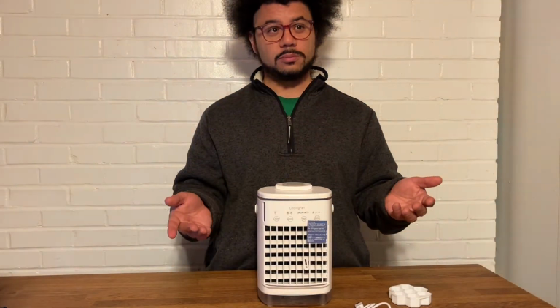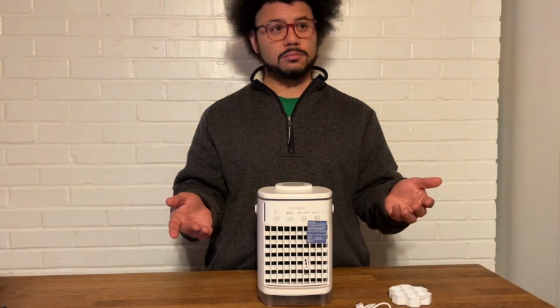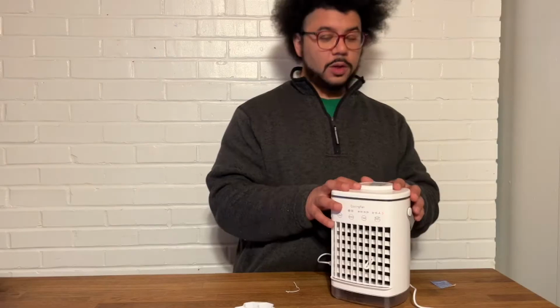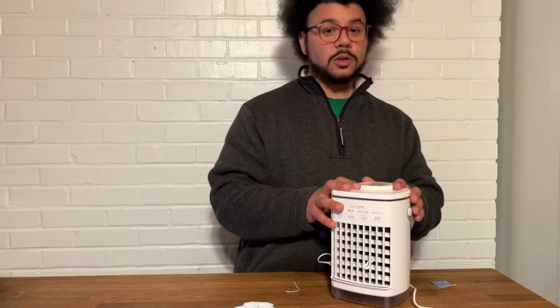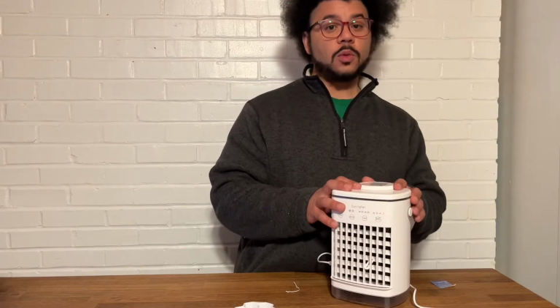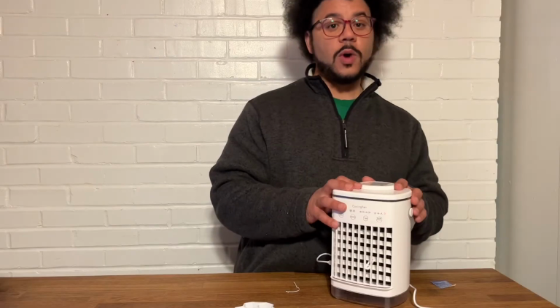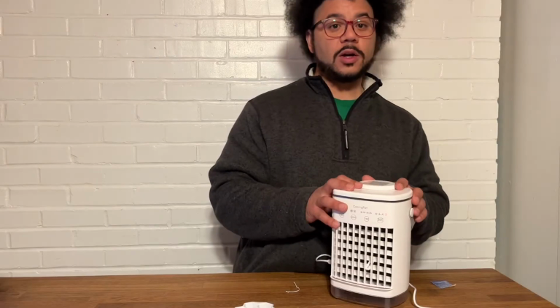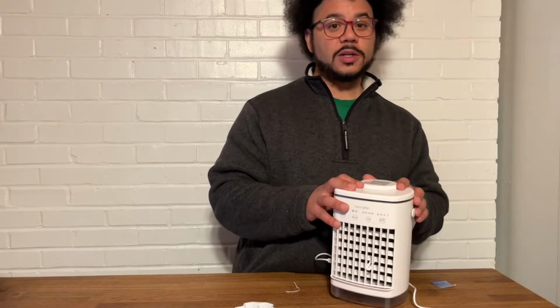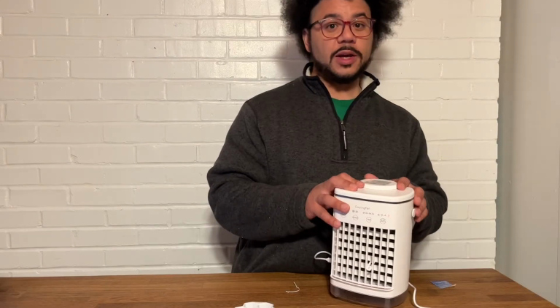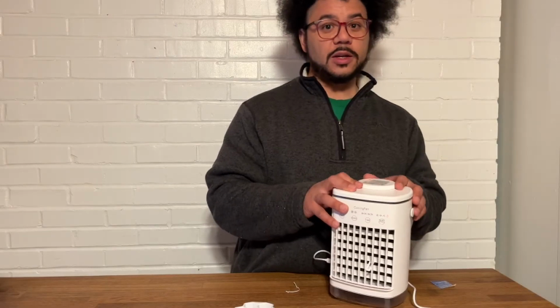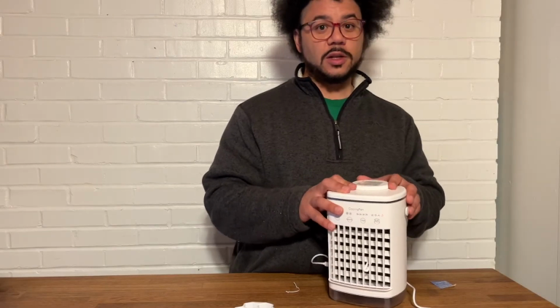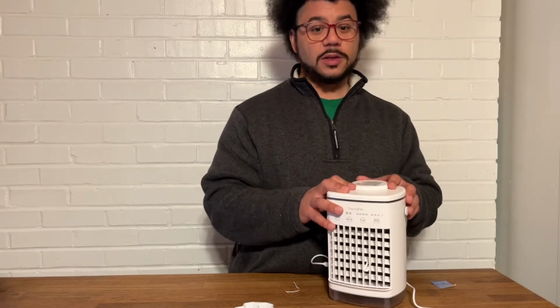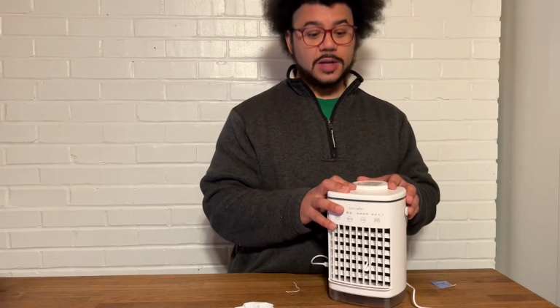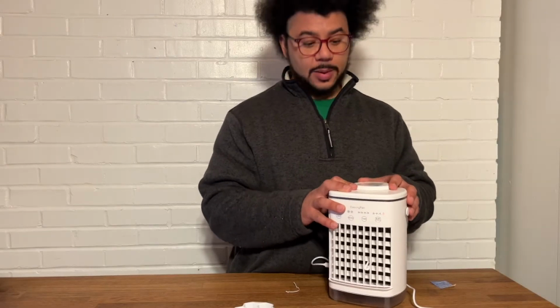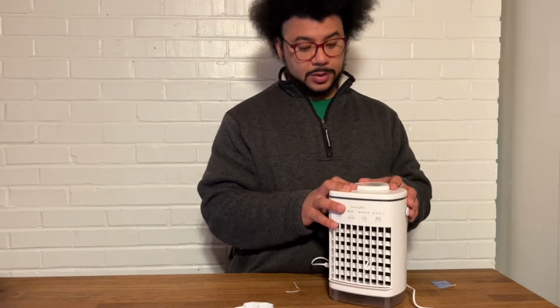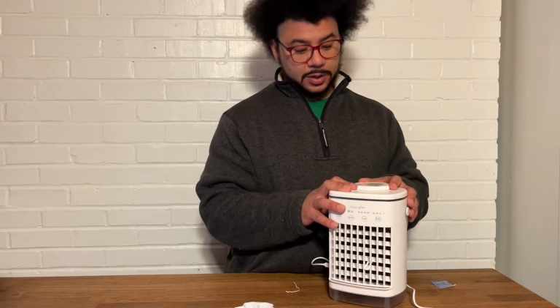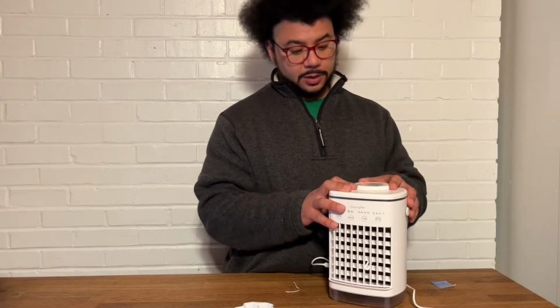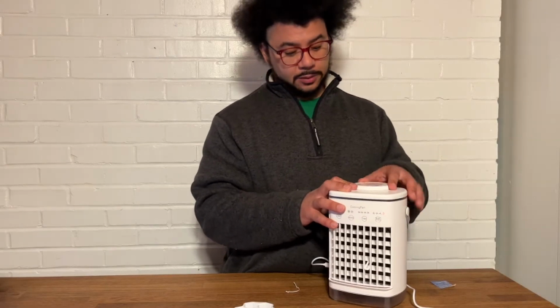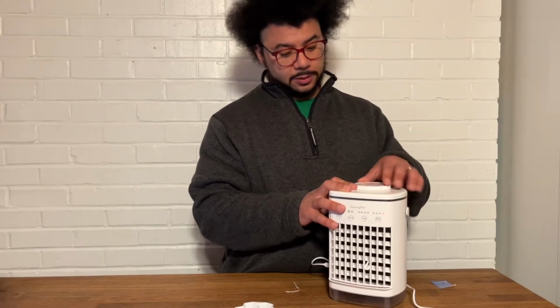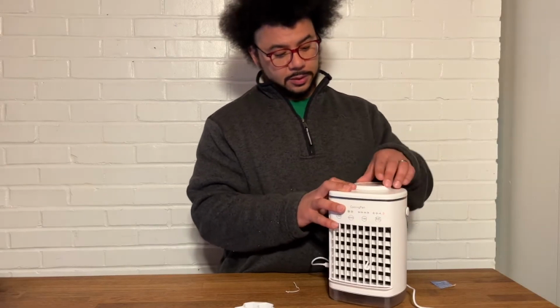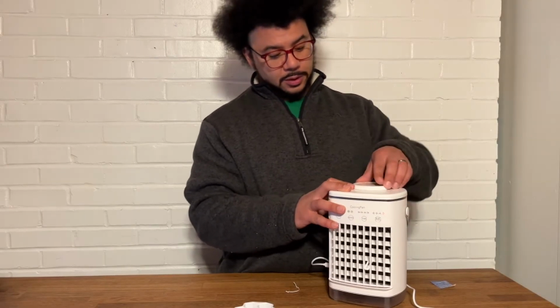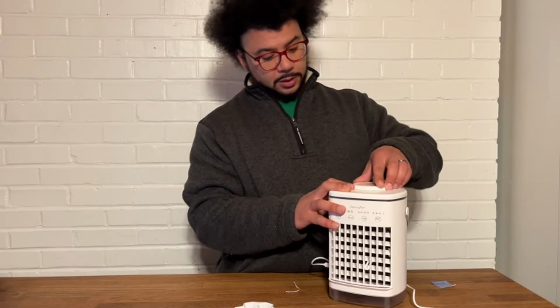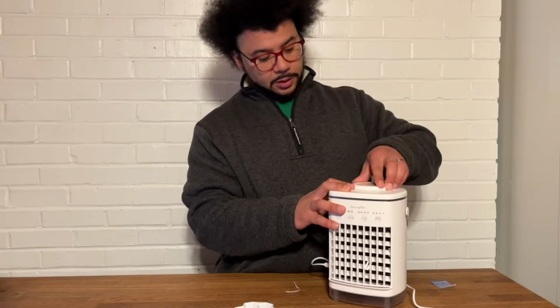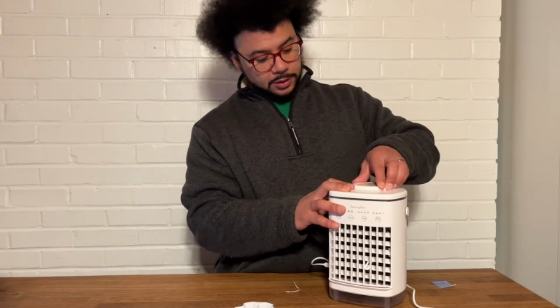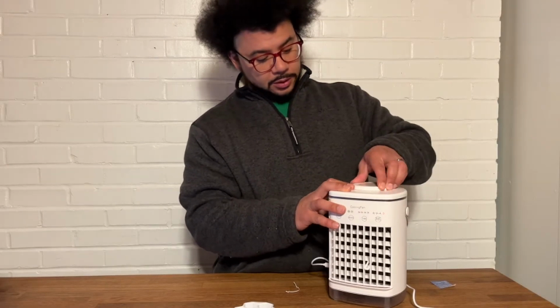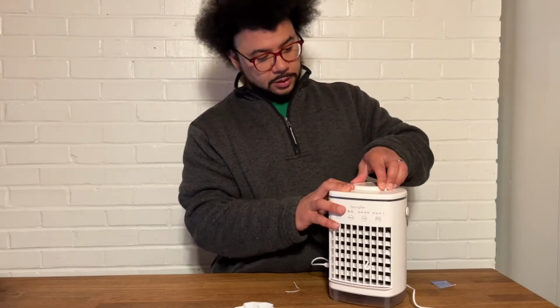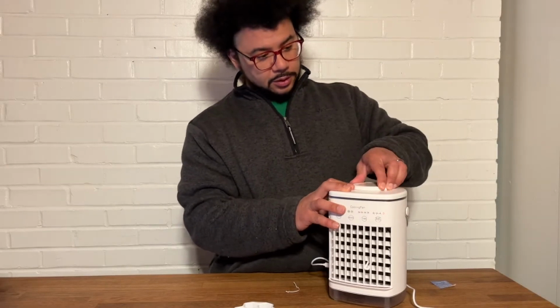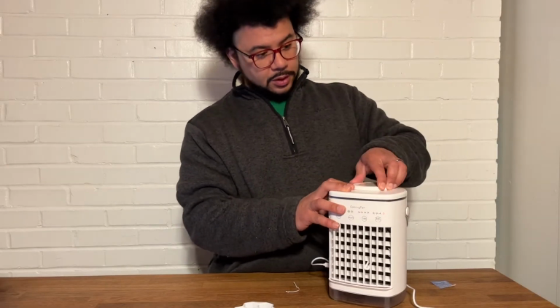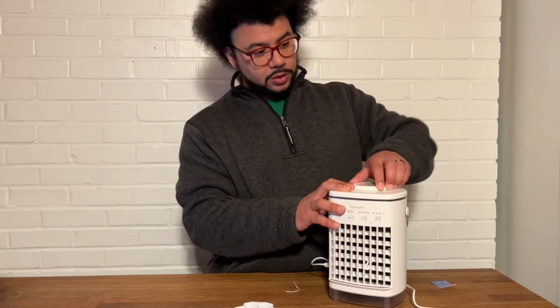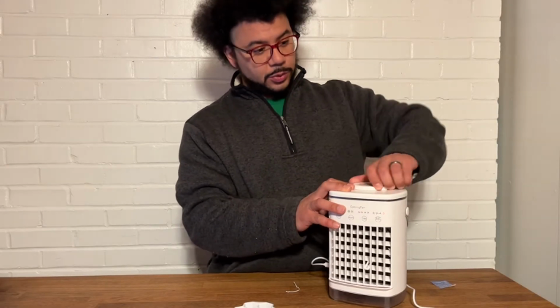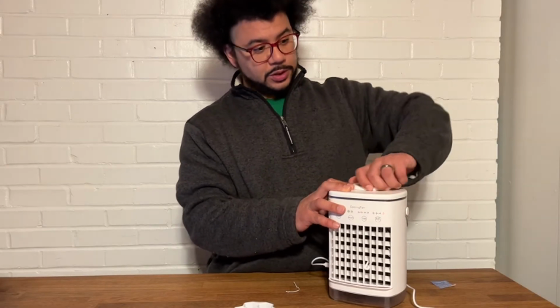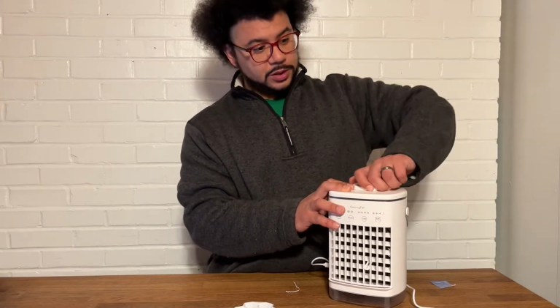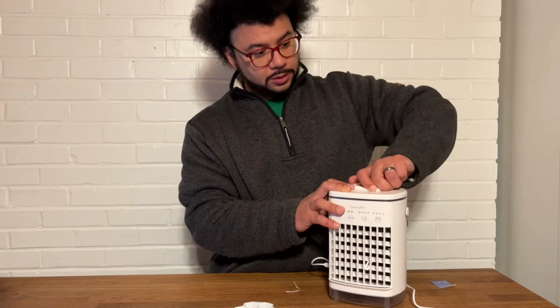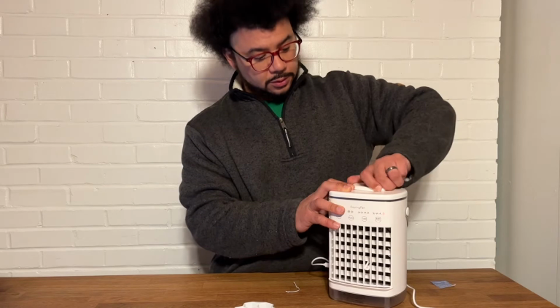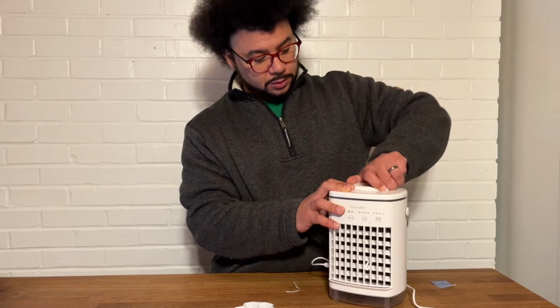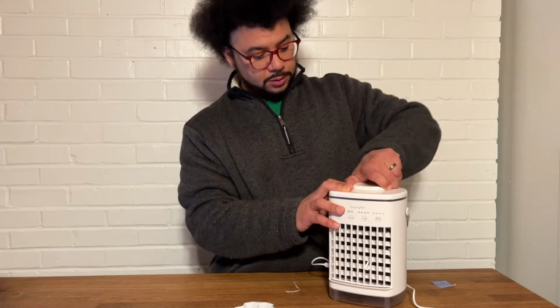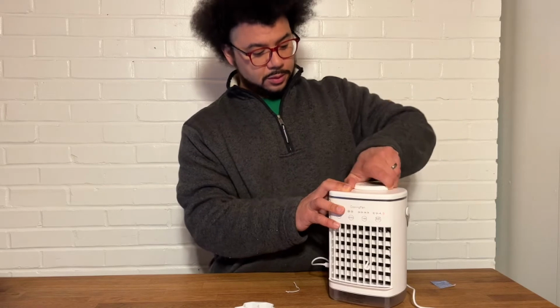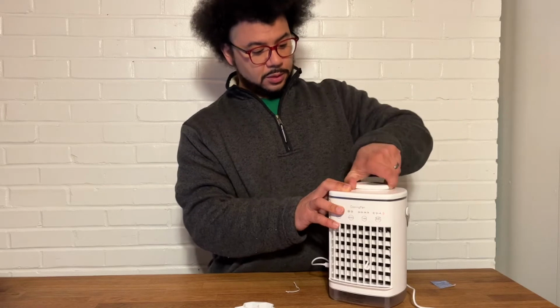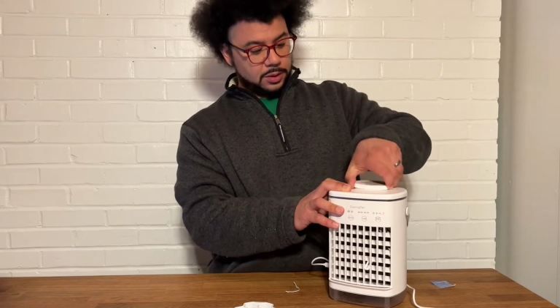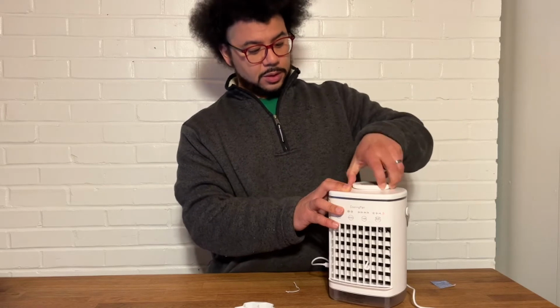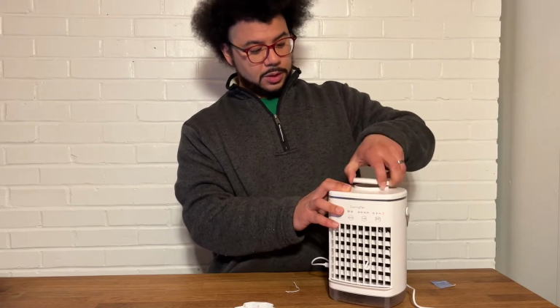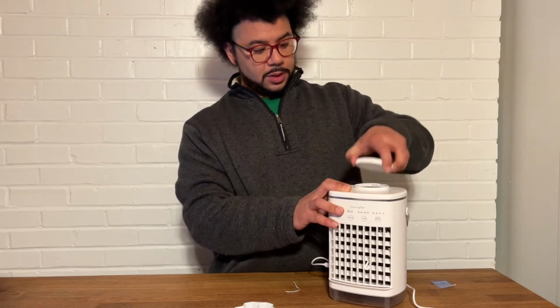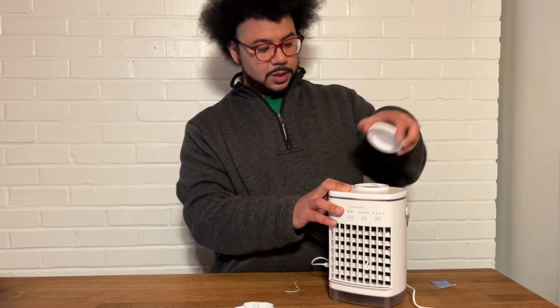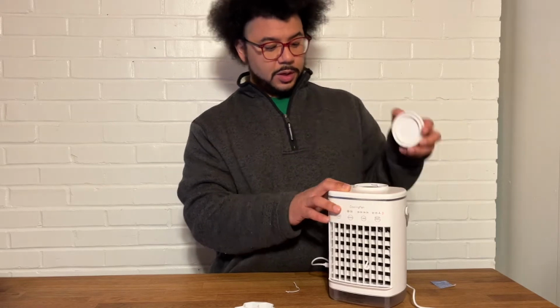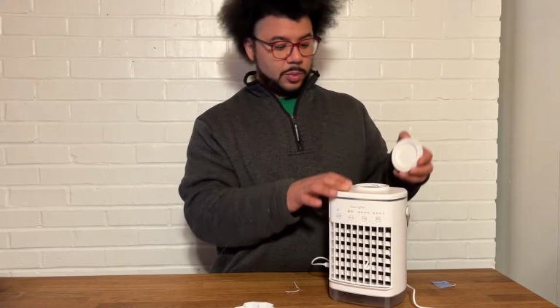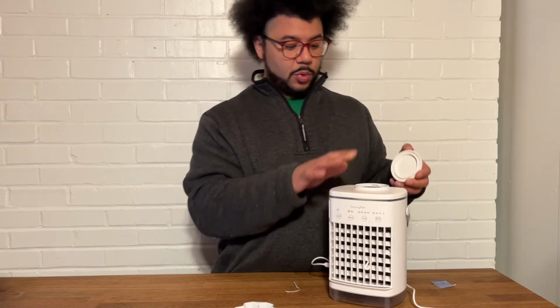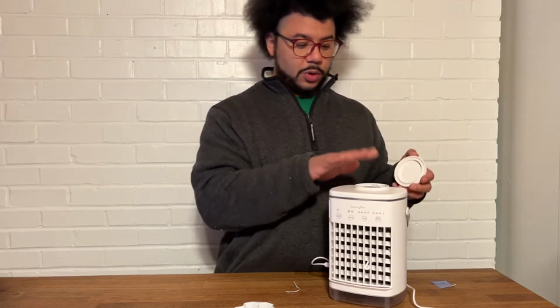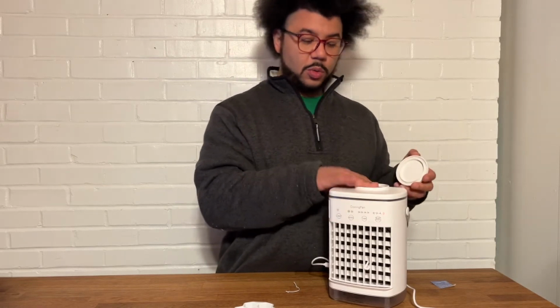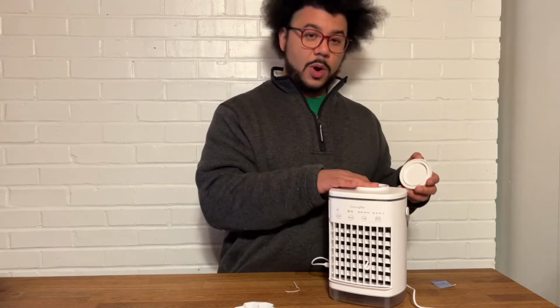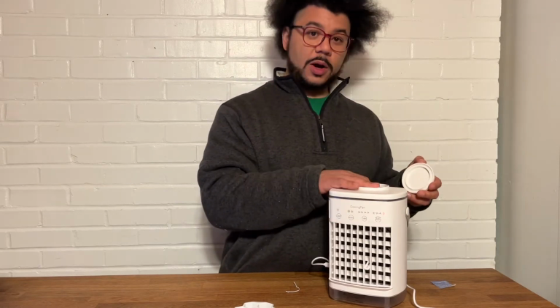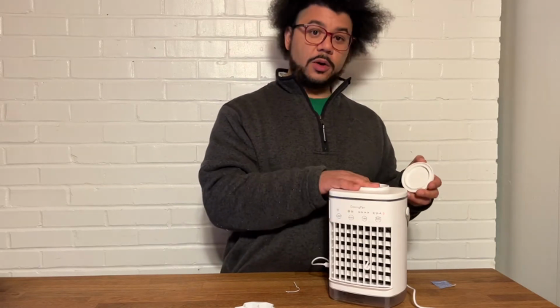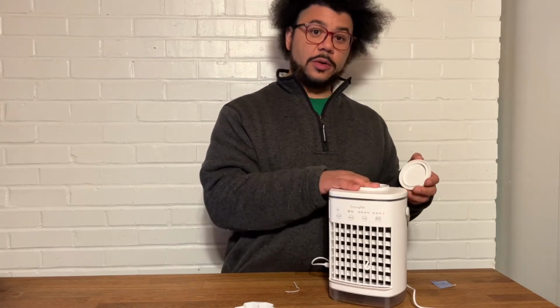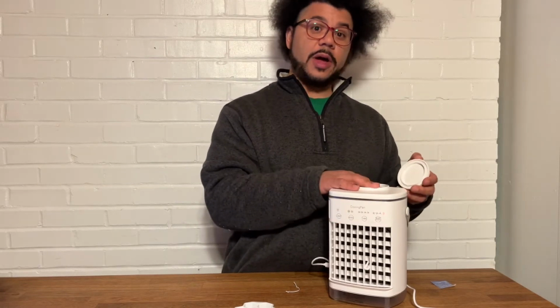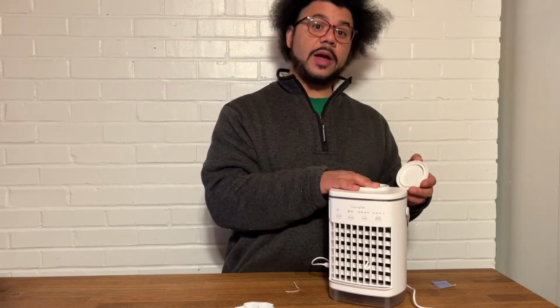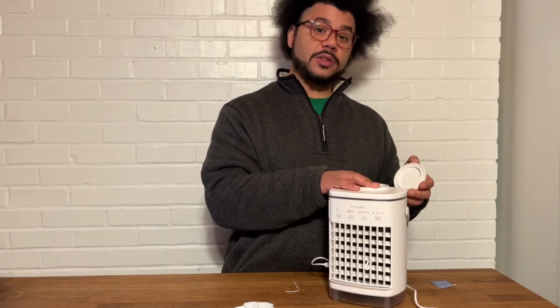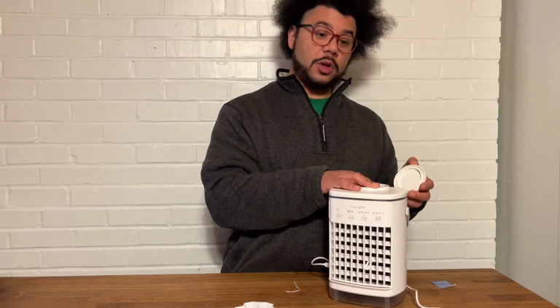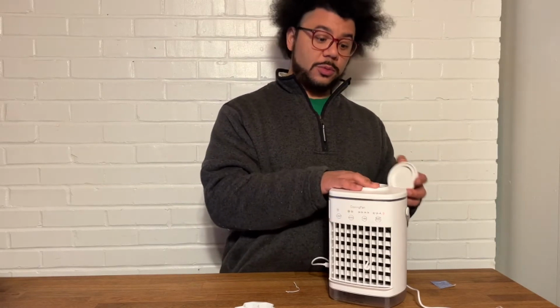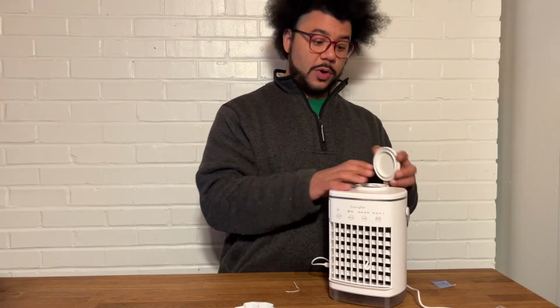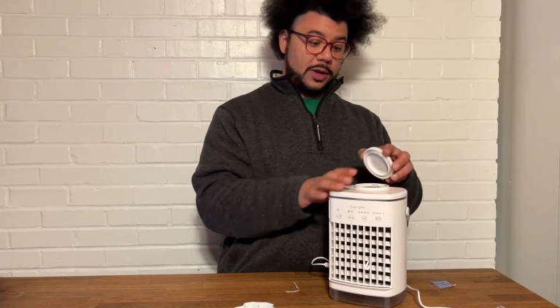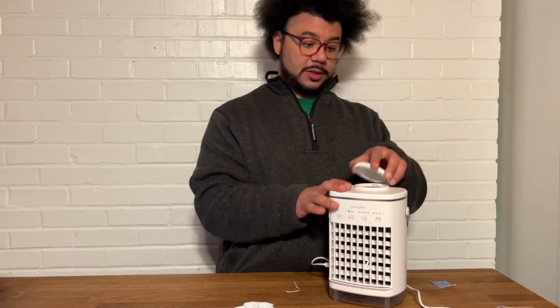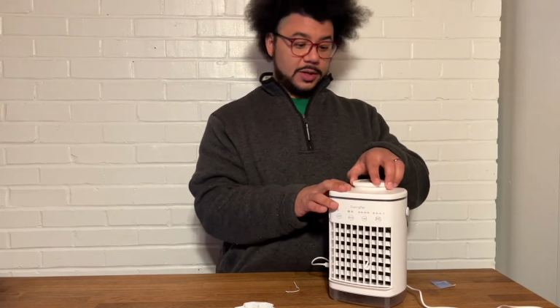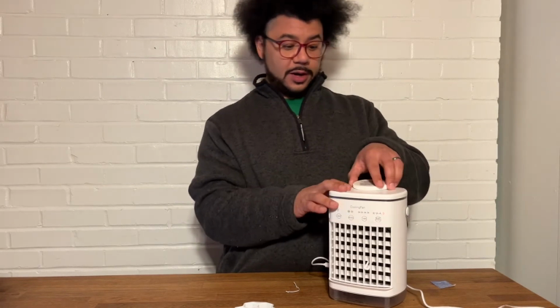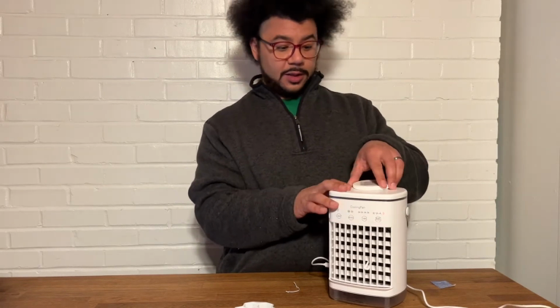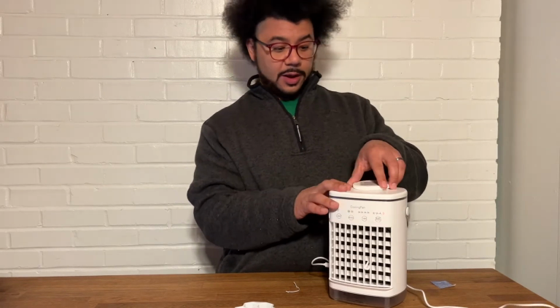So the water tank is on the top here — you just untwist it and pour the water or the ice cubes right inside of there.